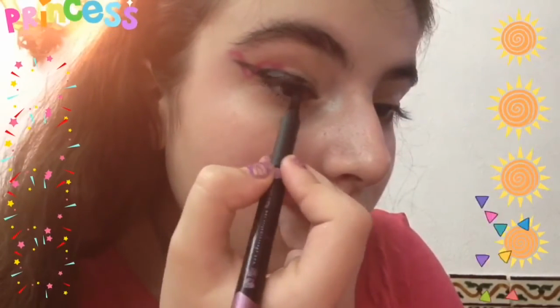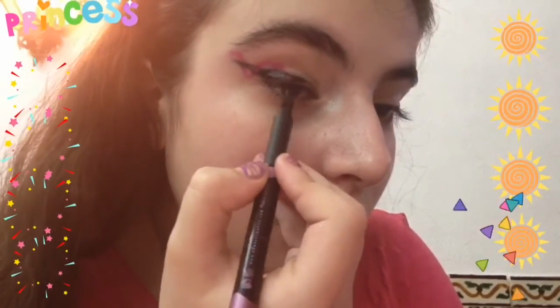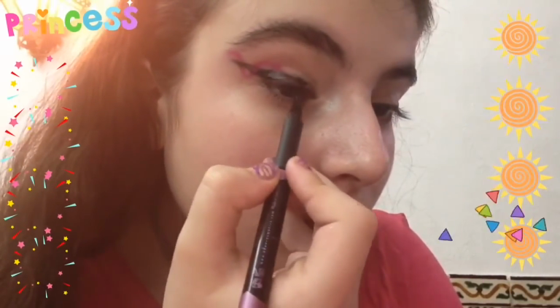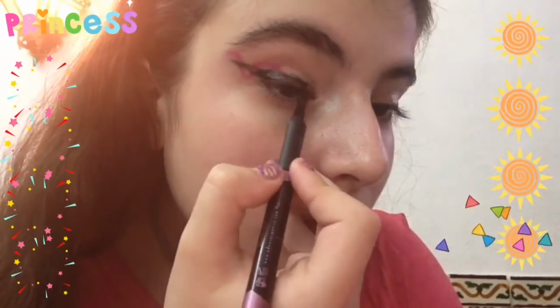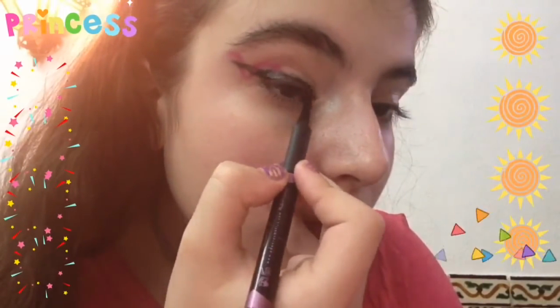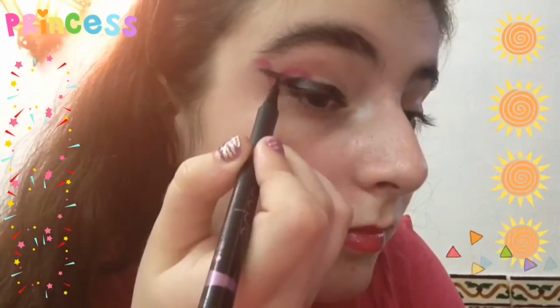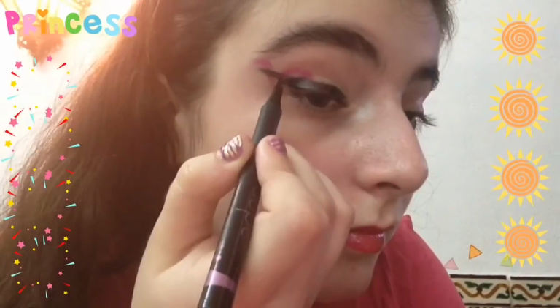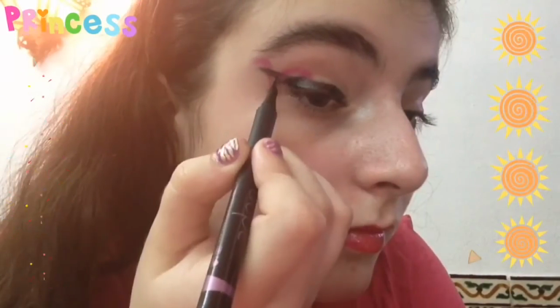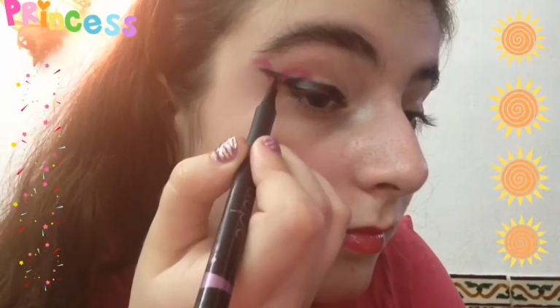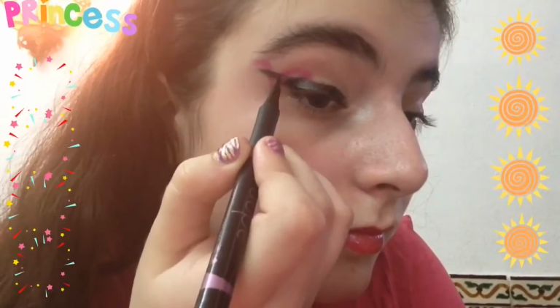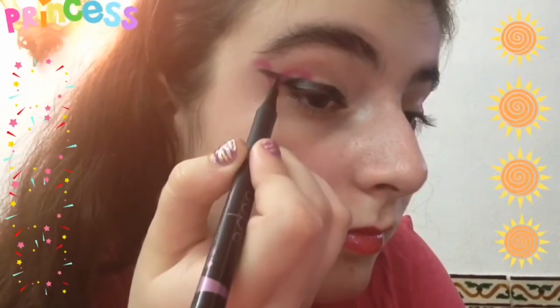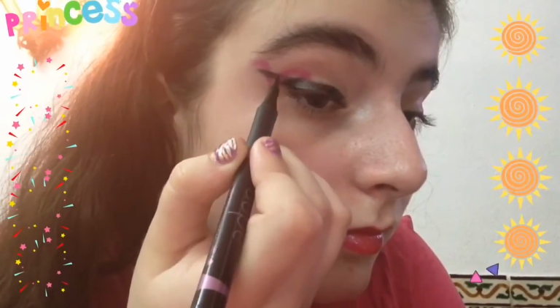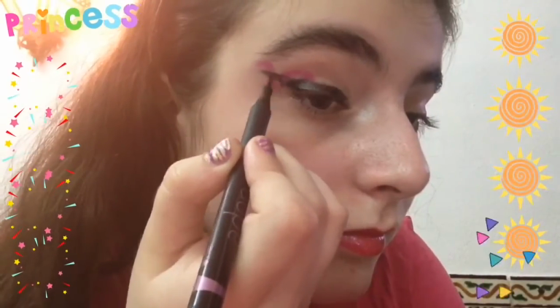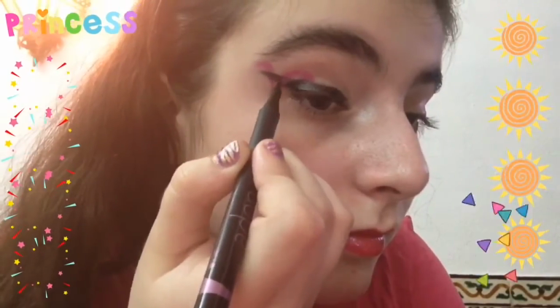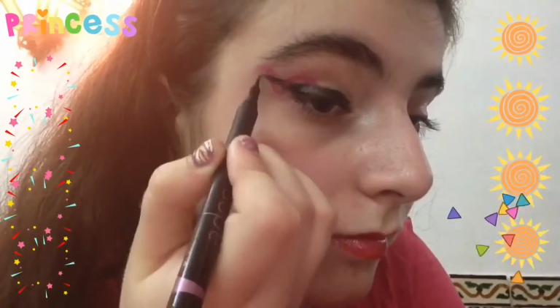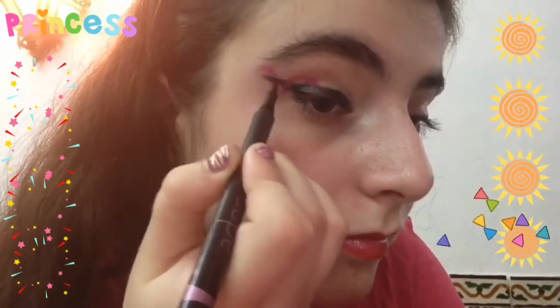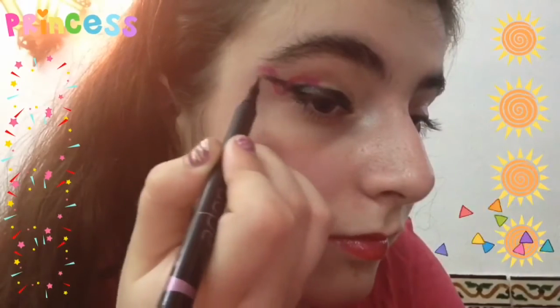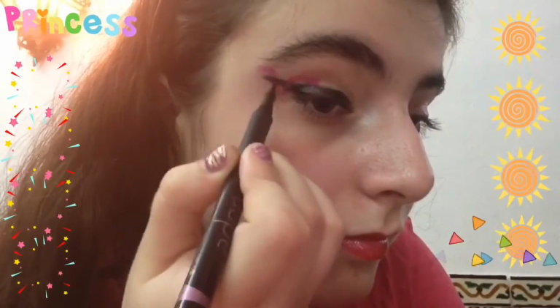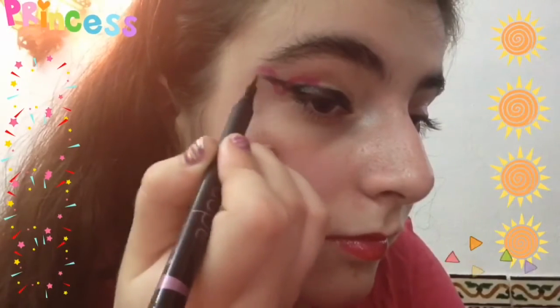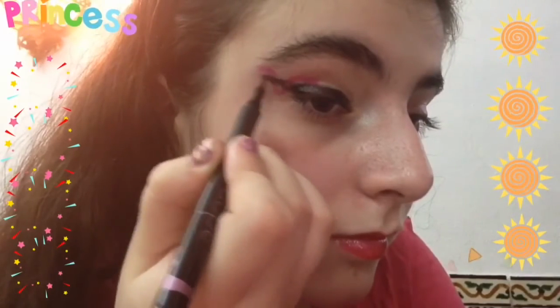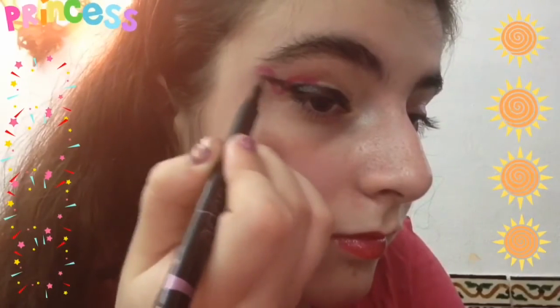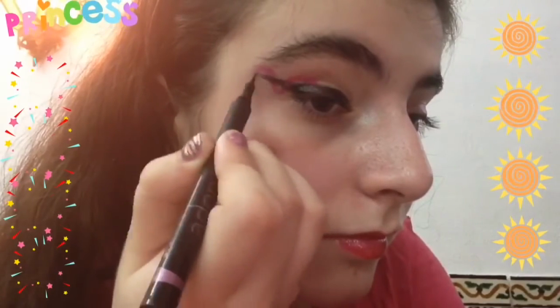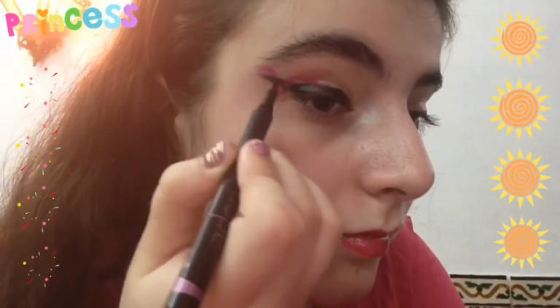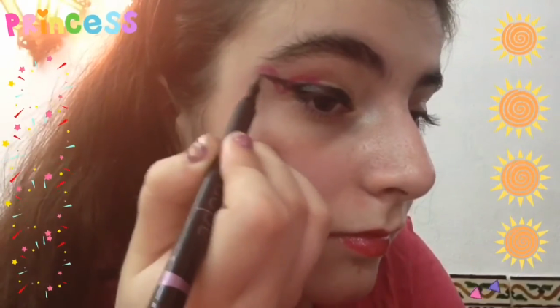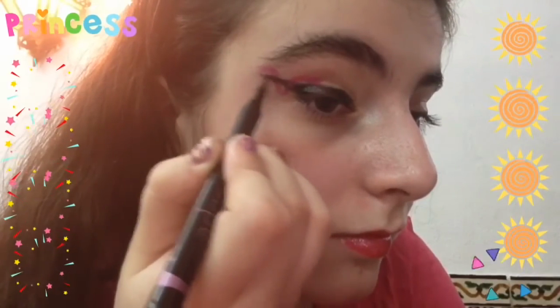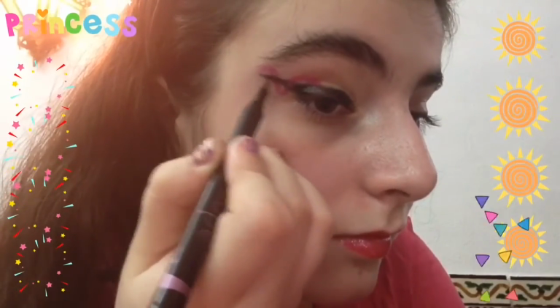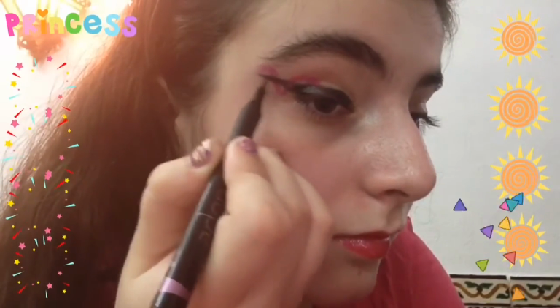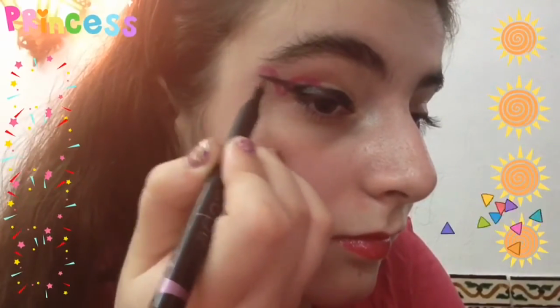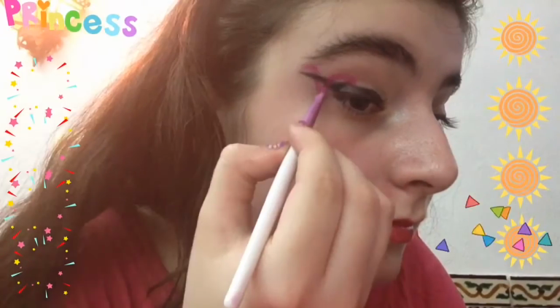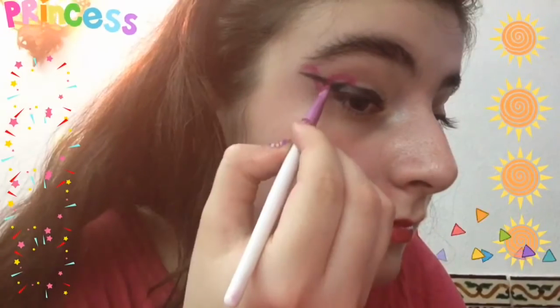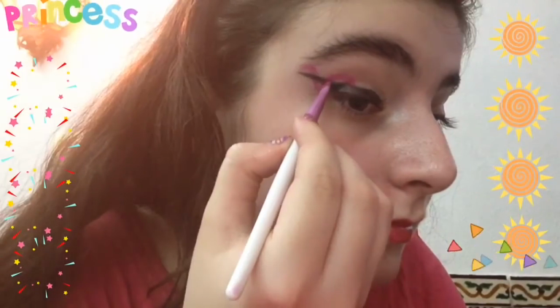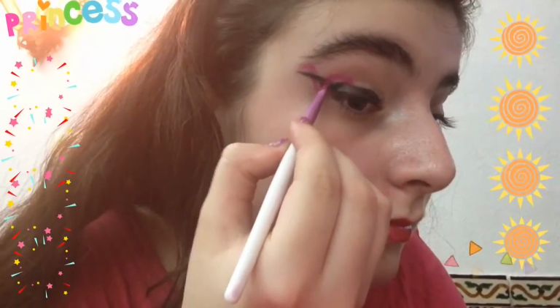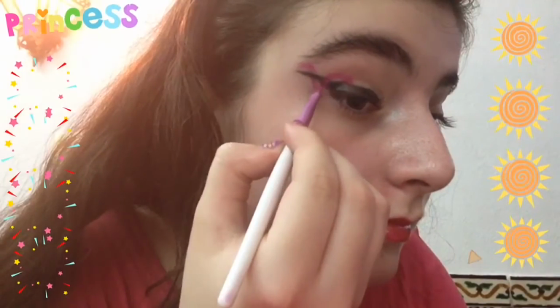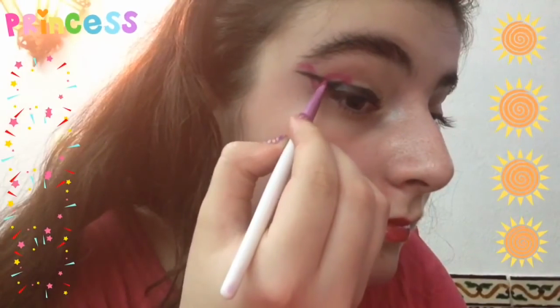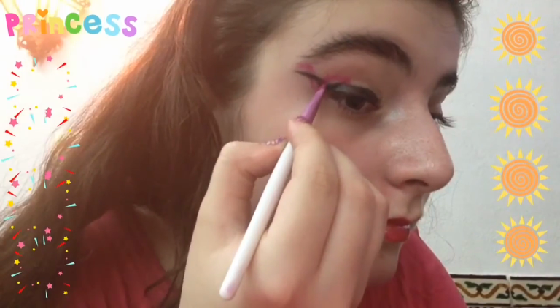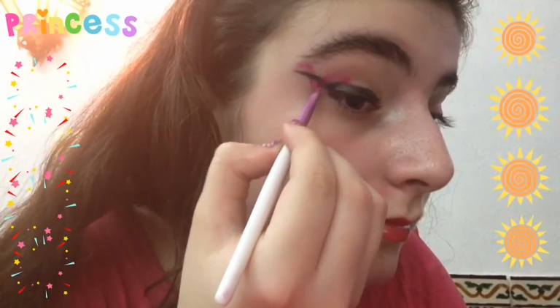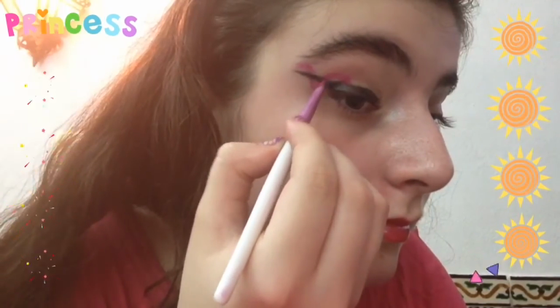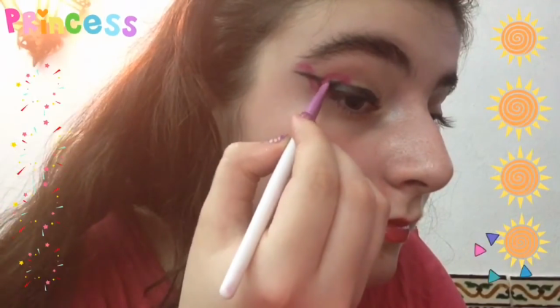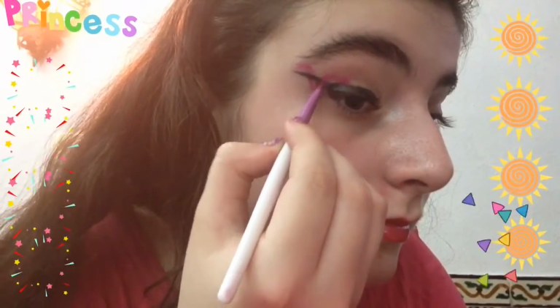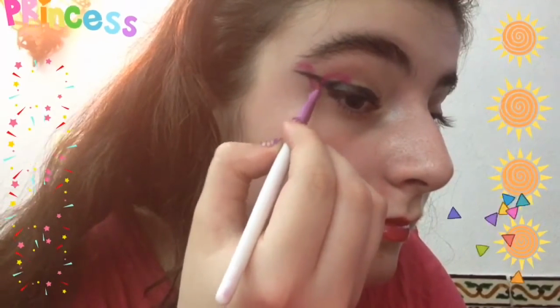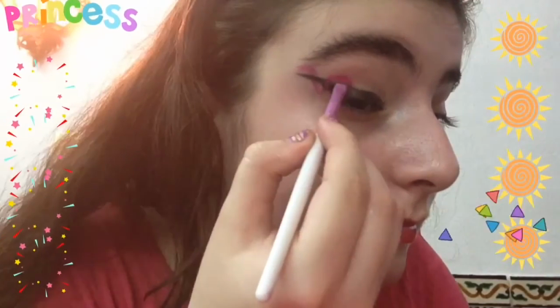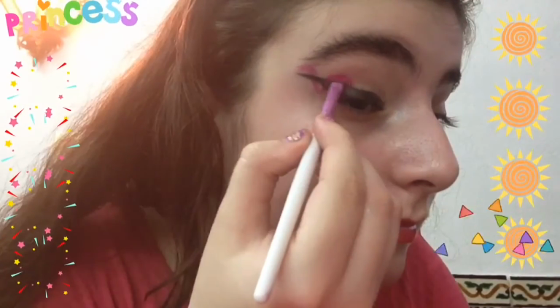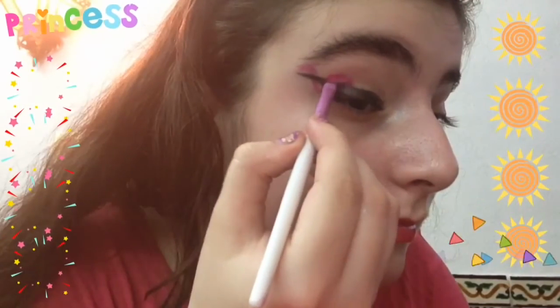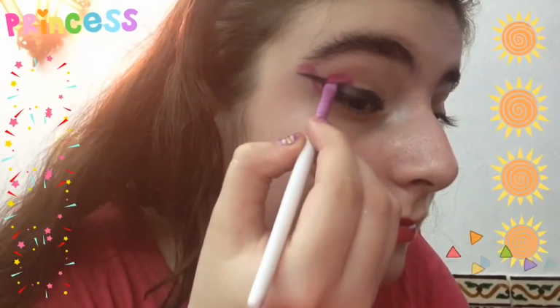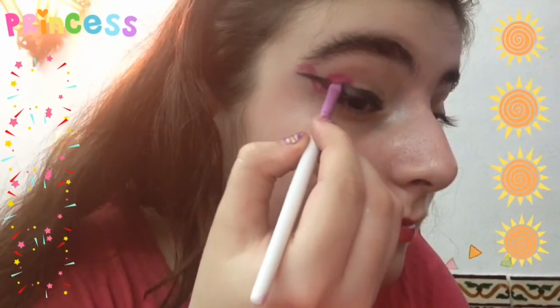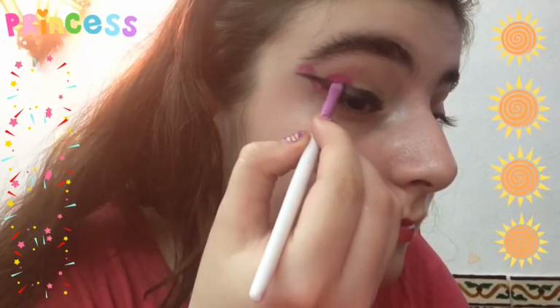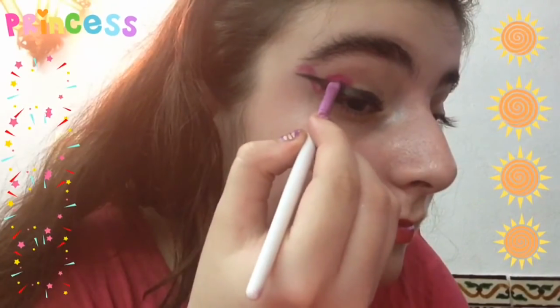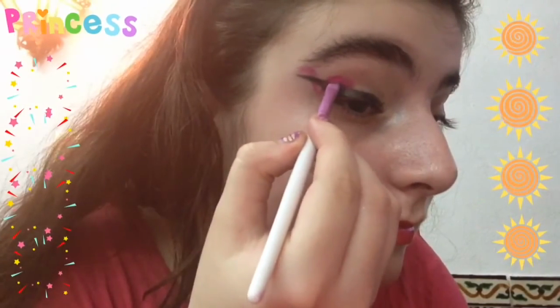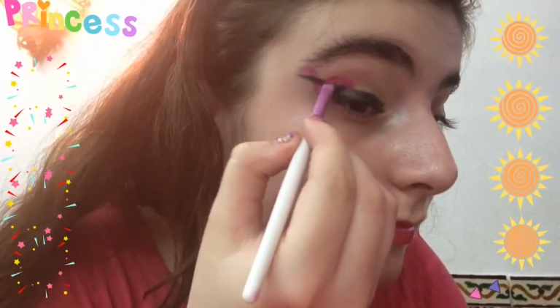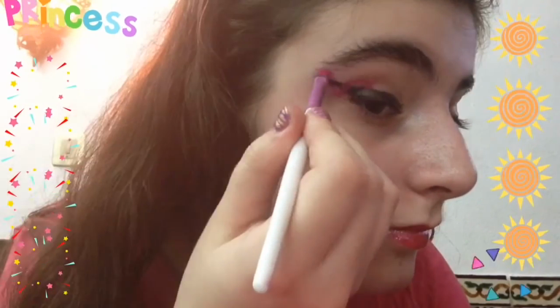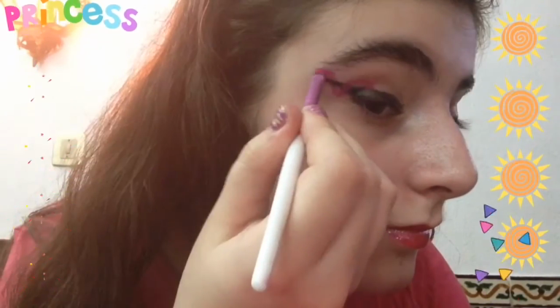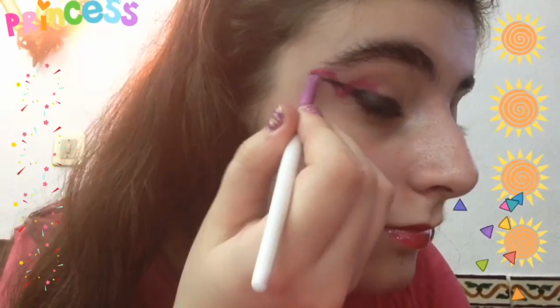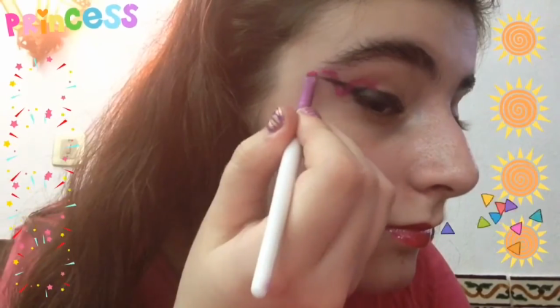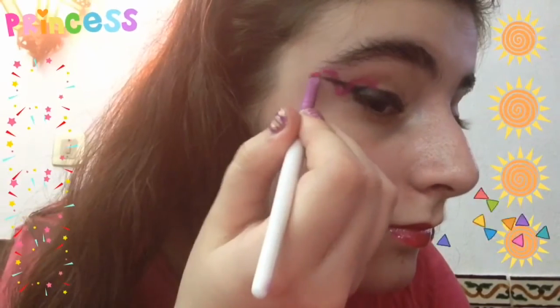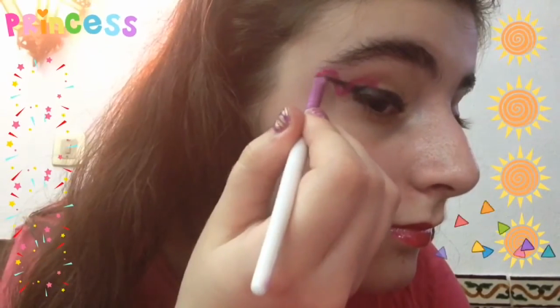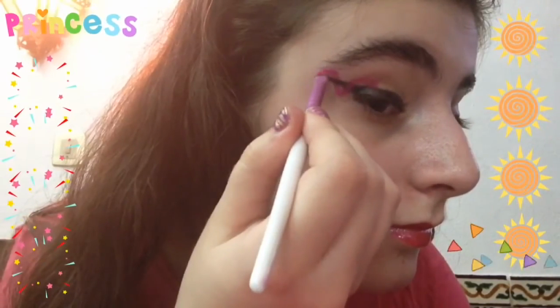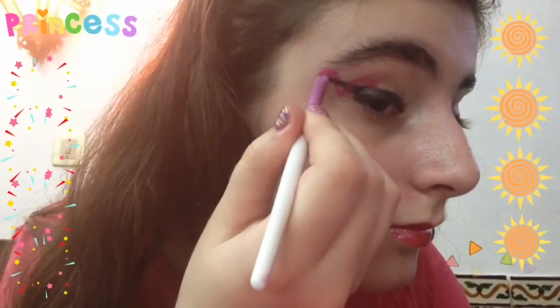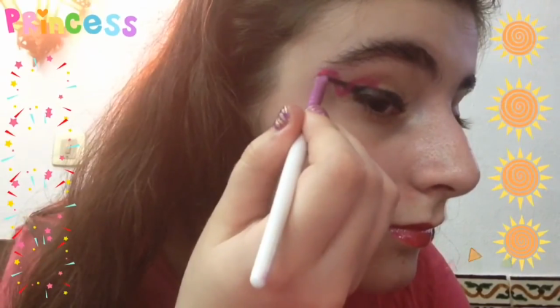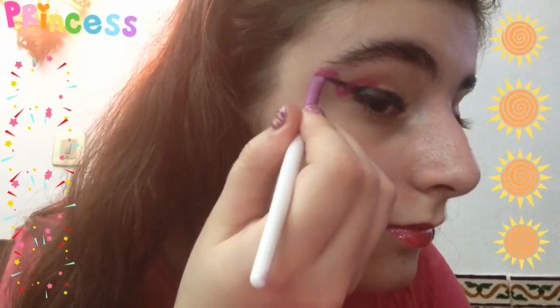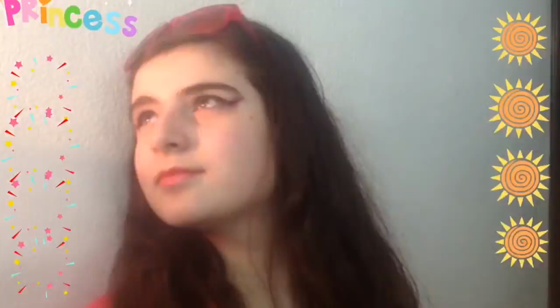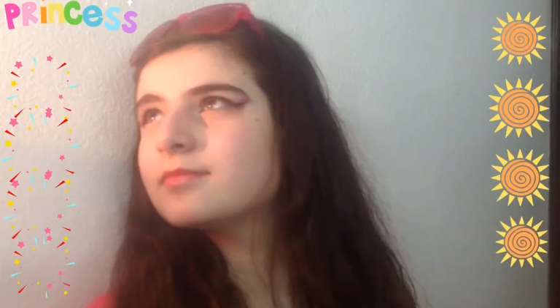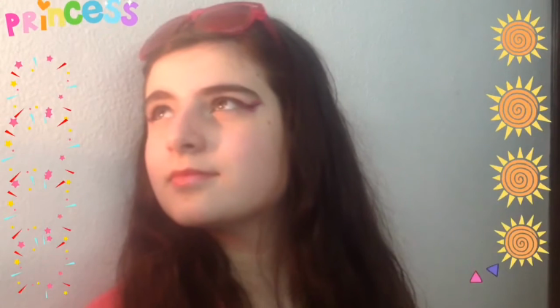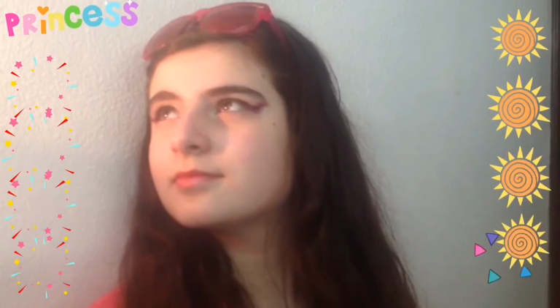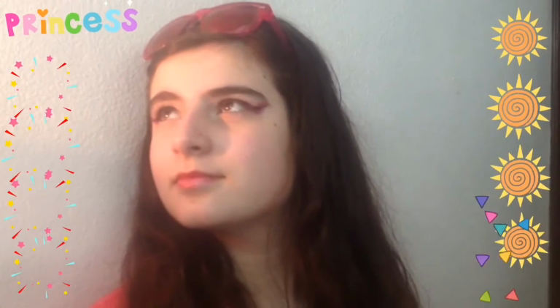If you want to, you can increase the length of your wings. Finally, go over your ribbon to brighten up the color. Ta-da!